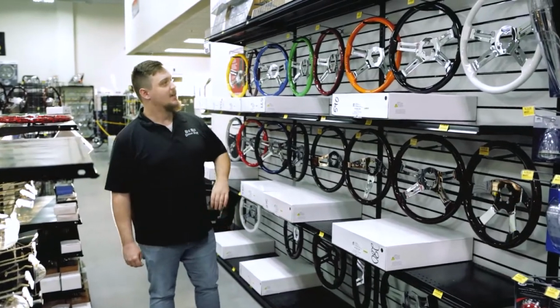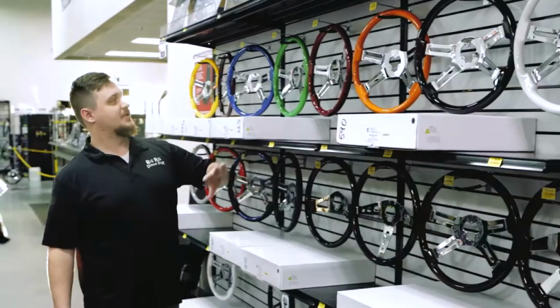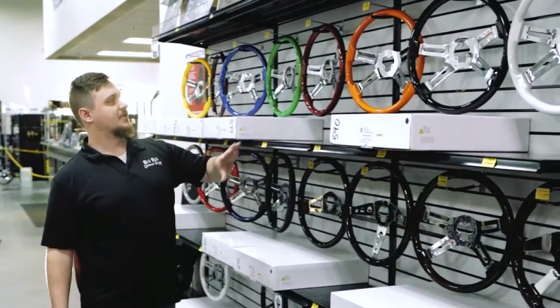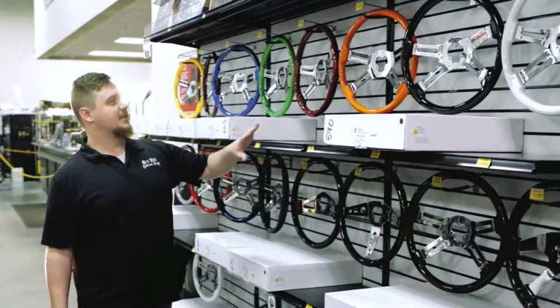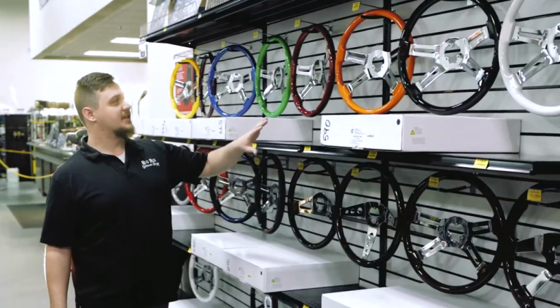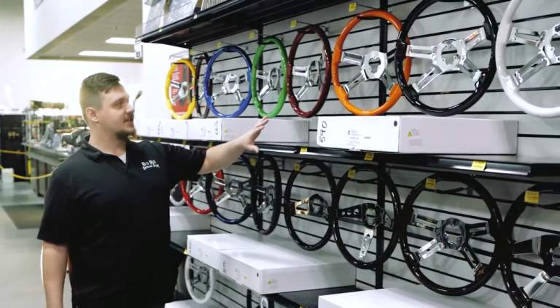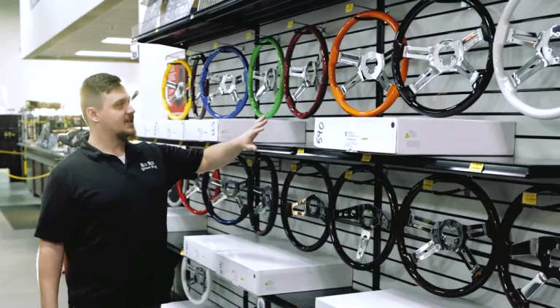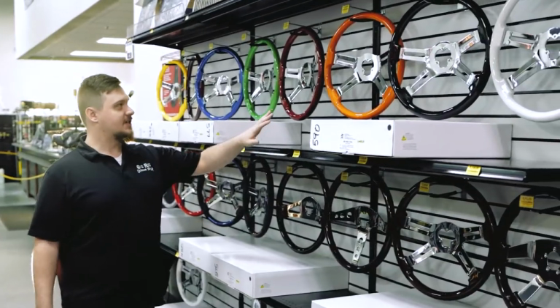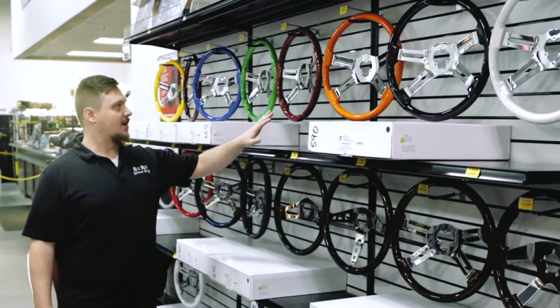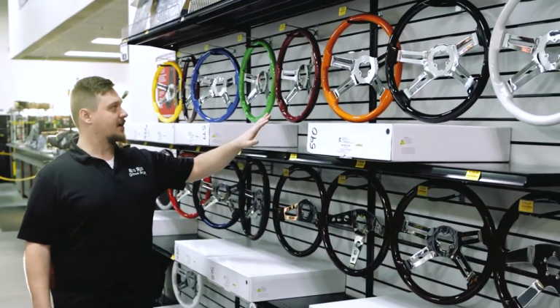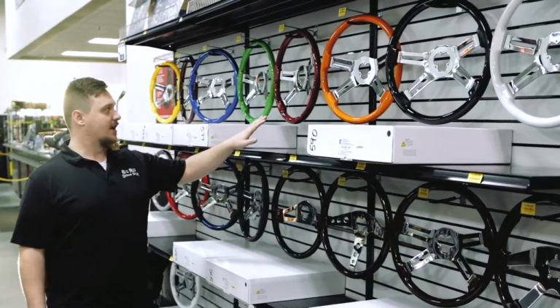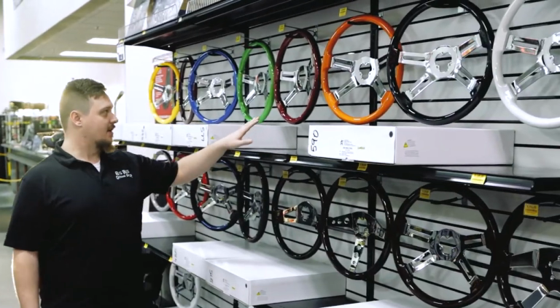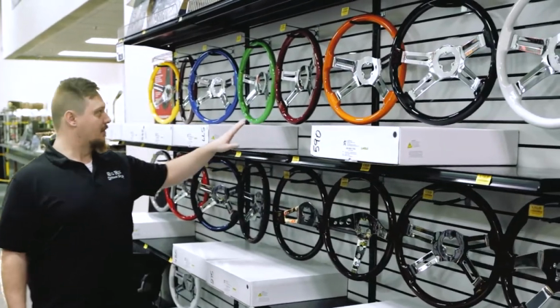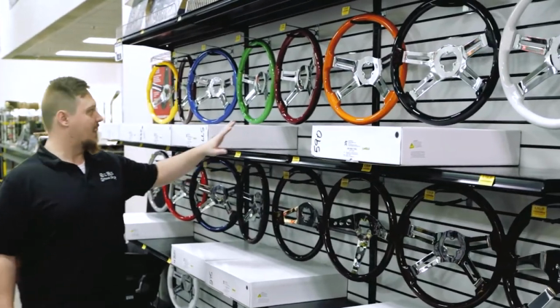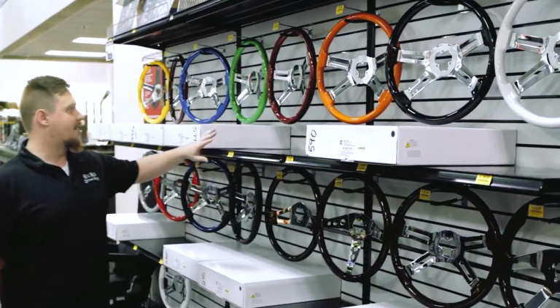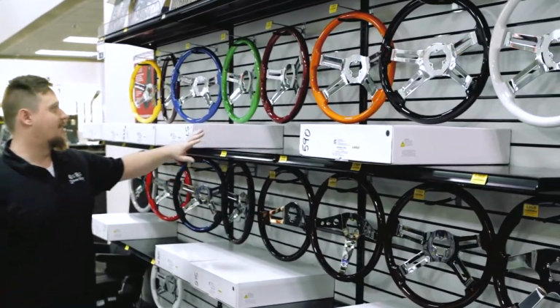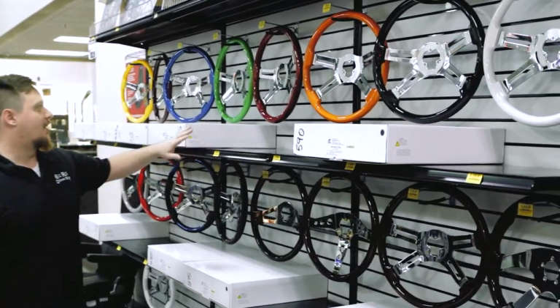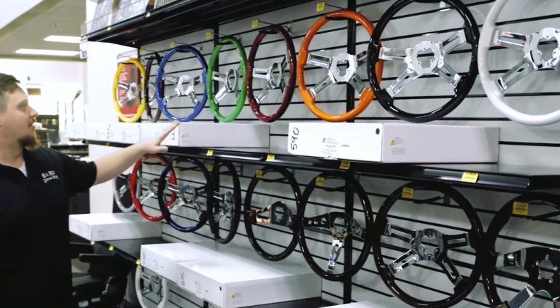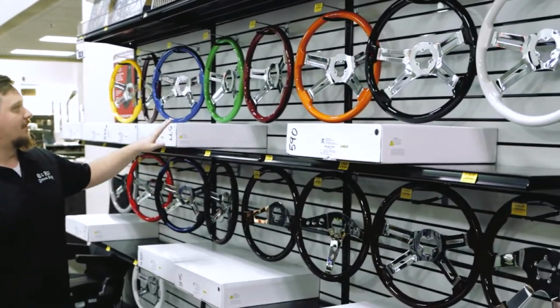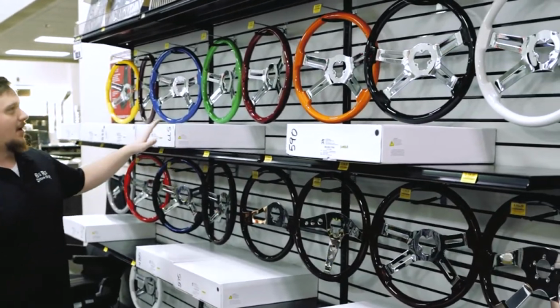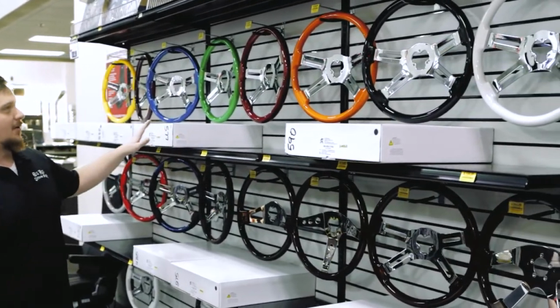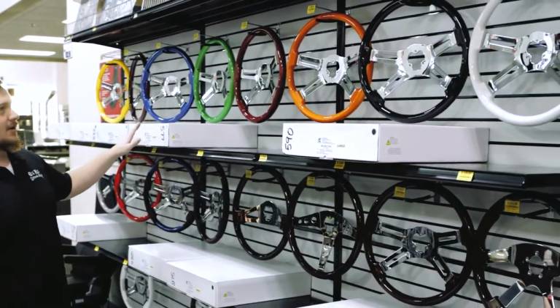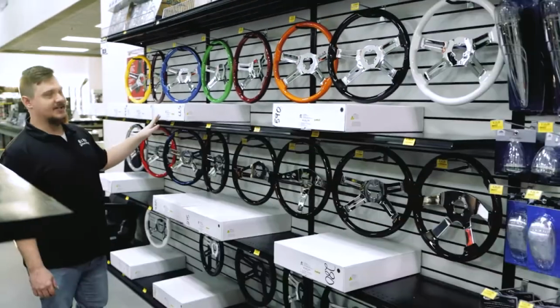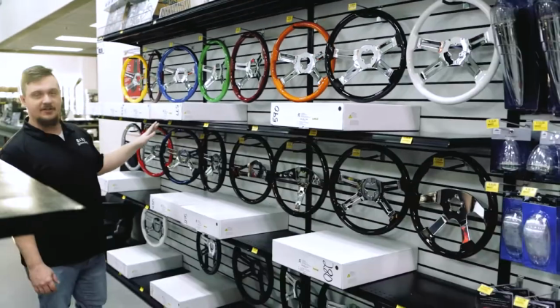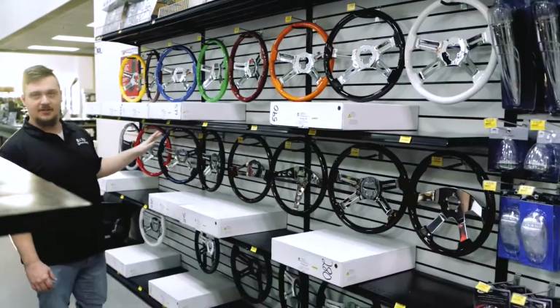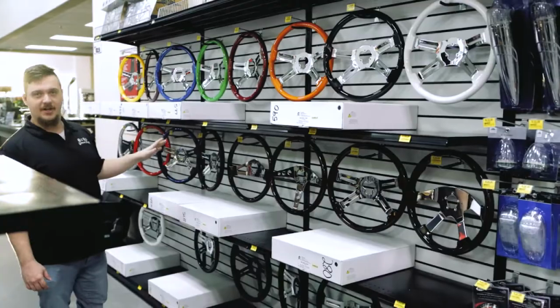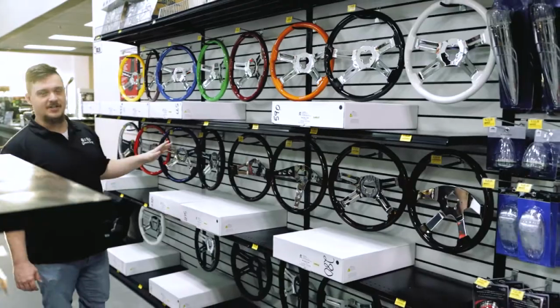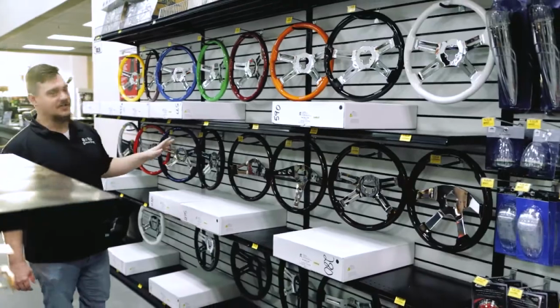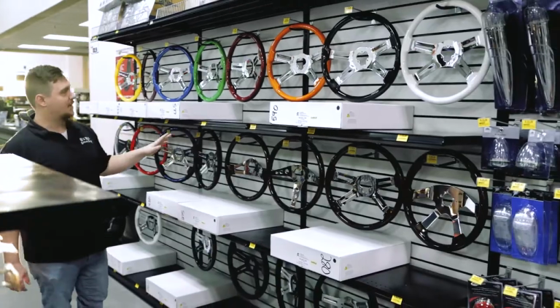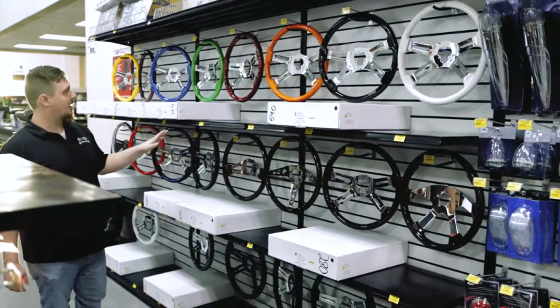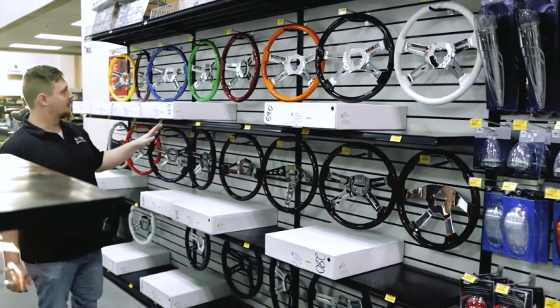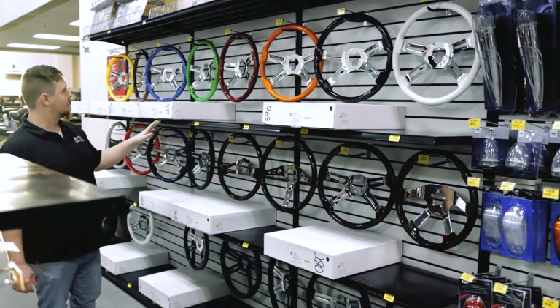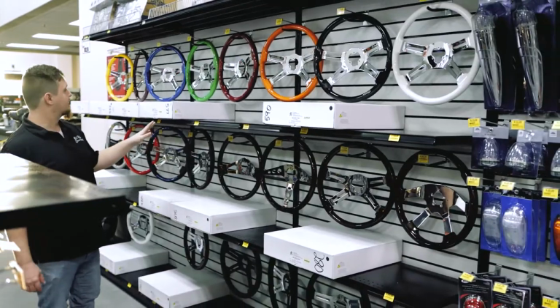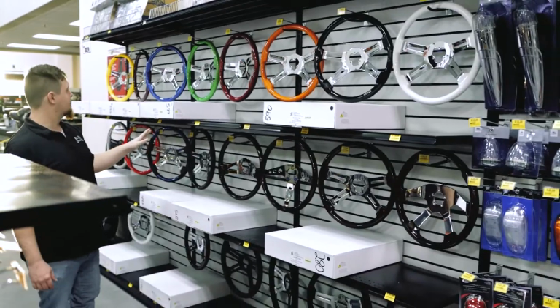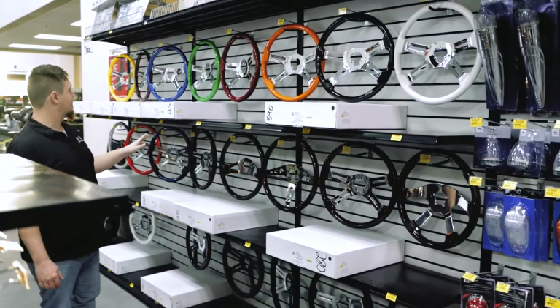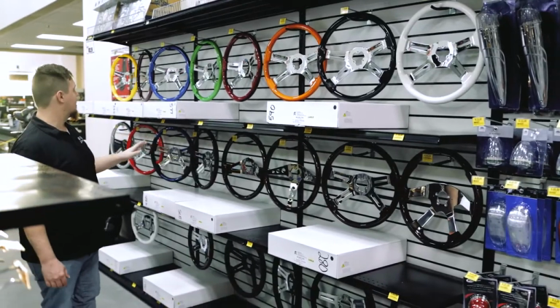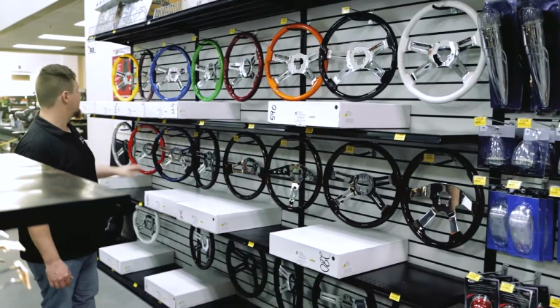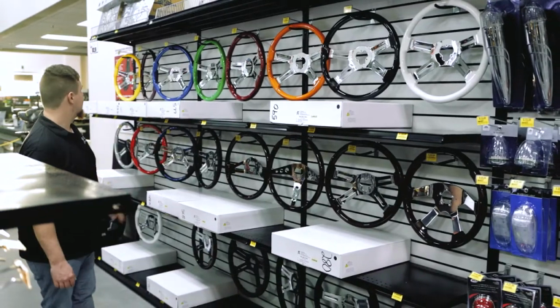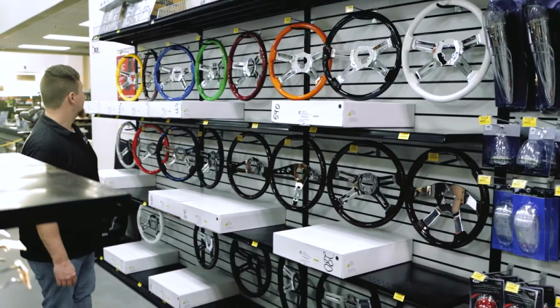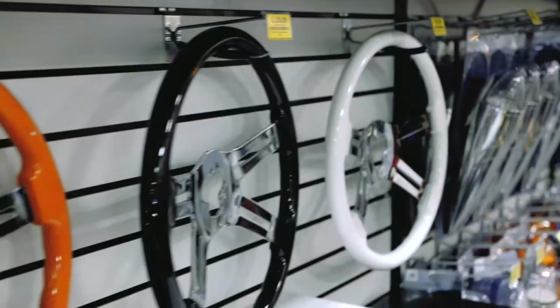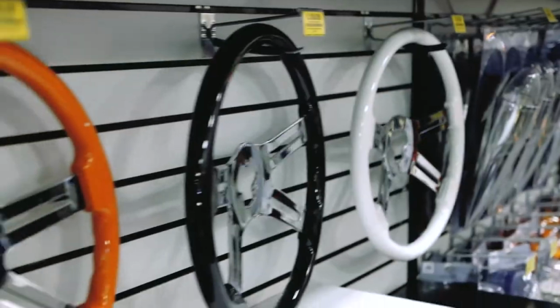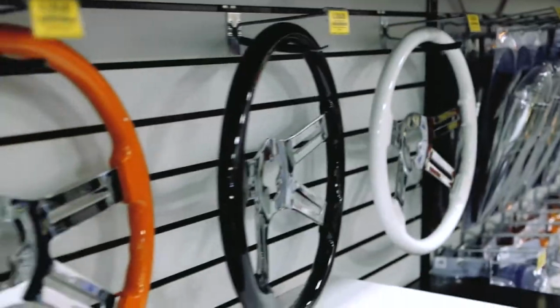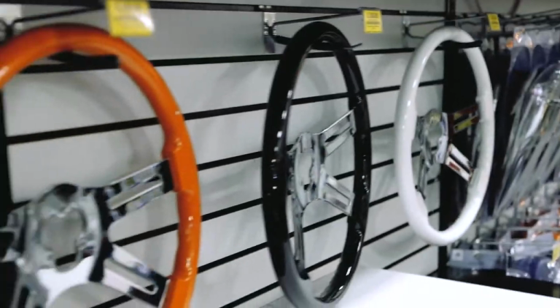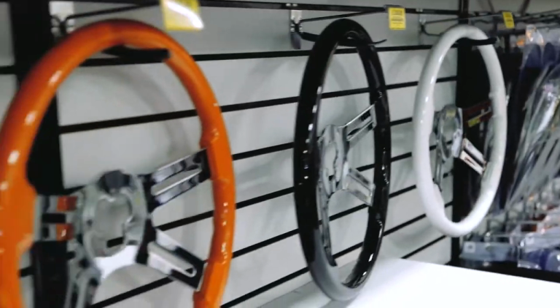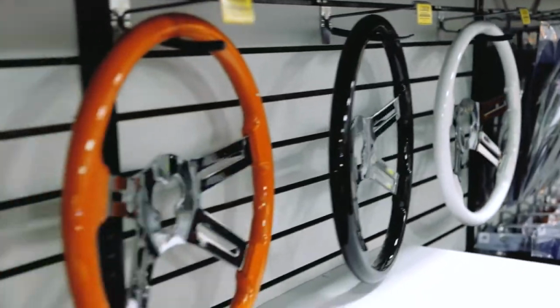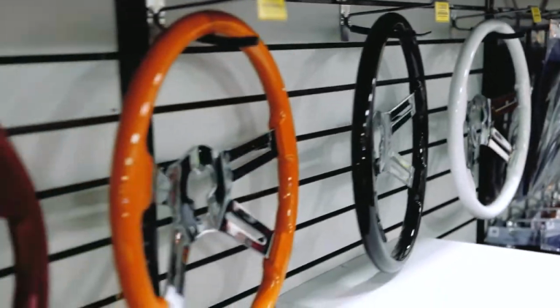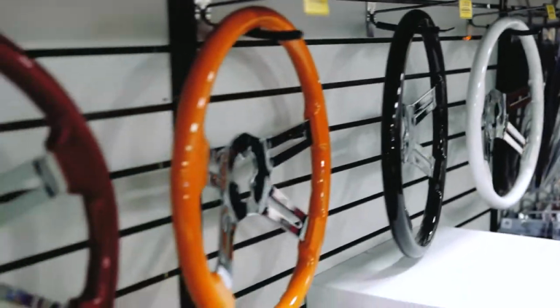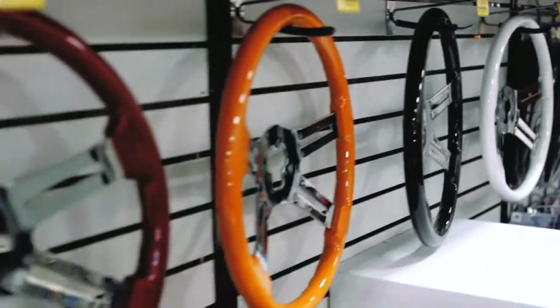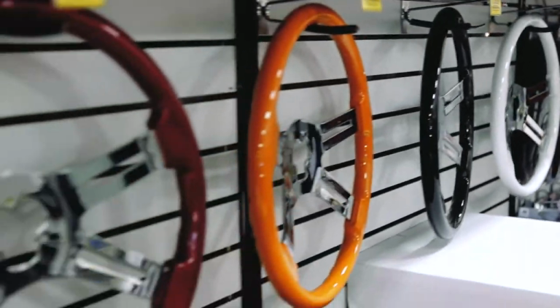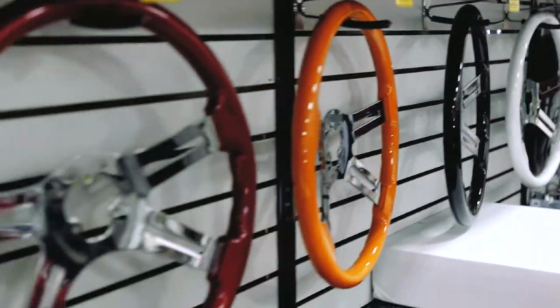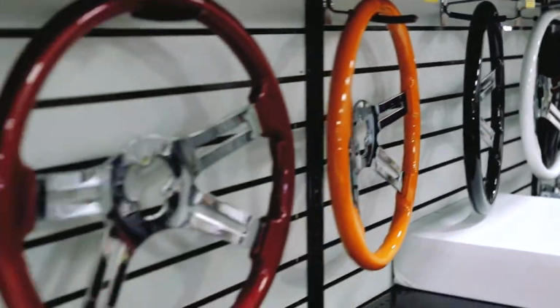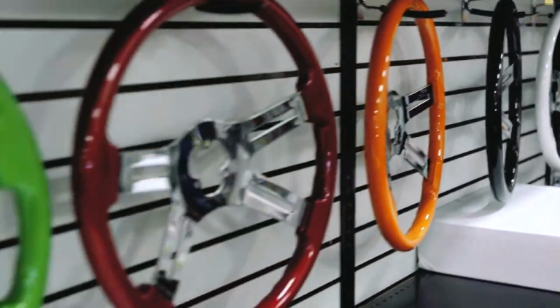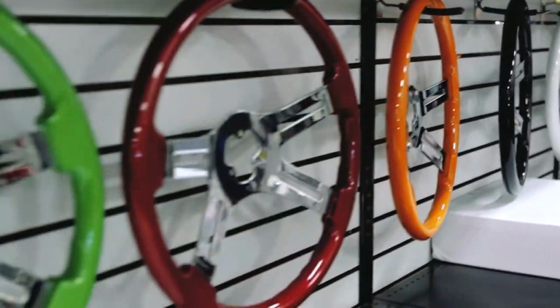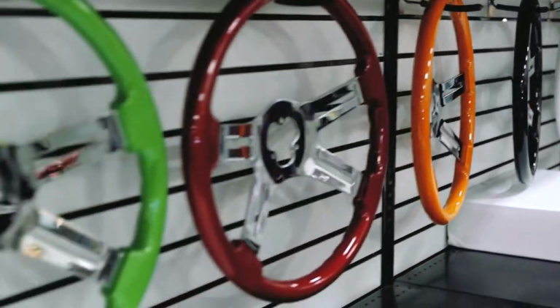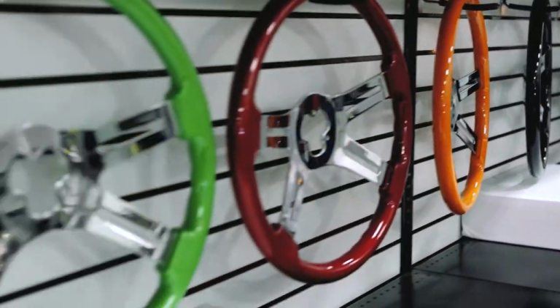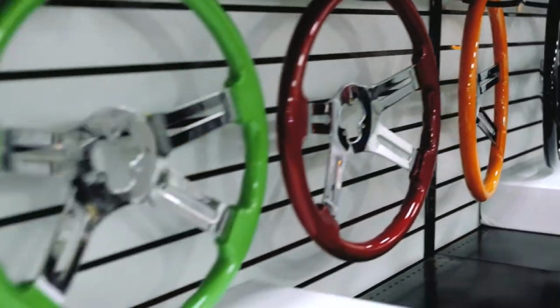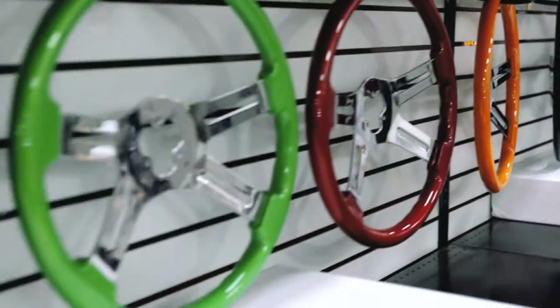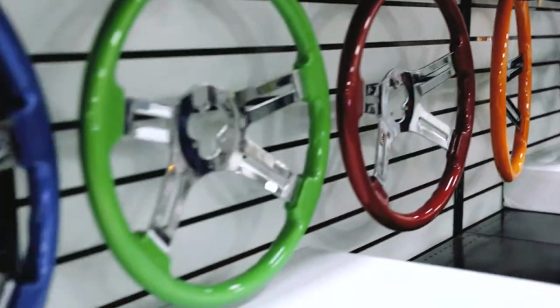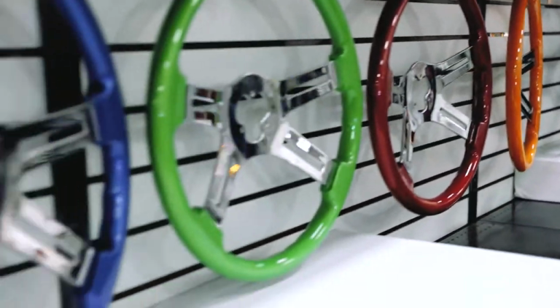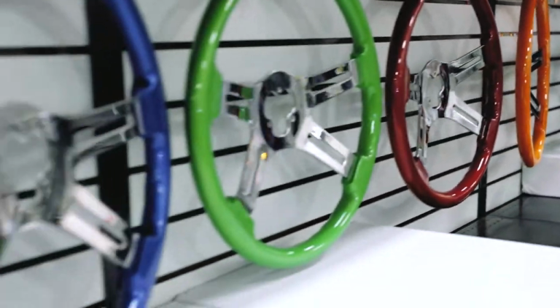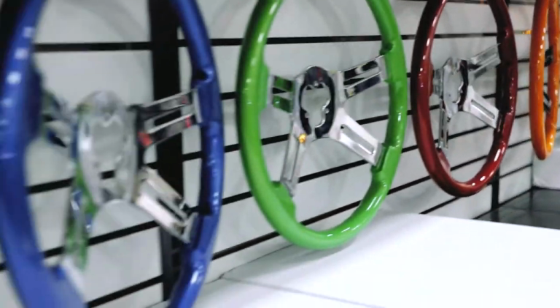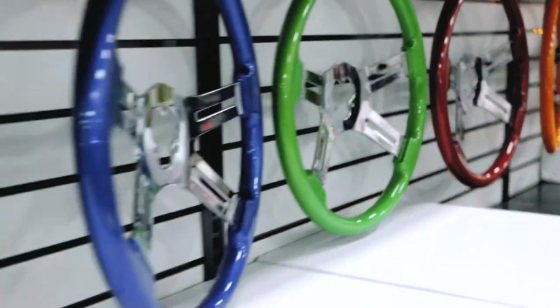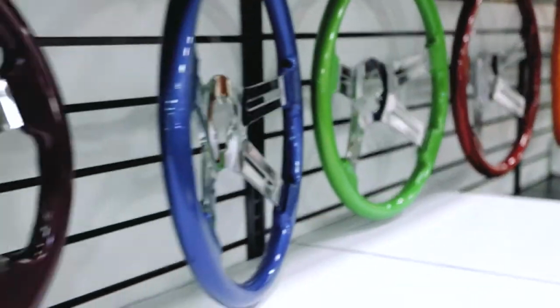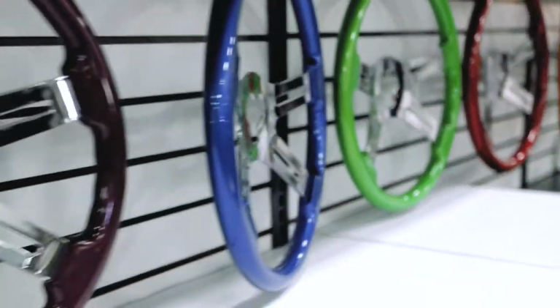So as you can see, starting here, we have all of our Steering Creations polywheels up top. They come in a ton of different options, so you can look at them, feel them.